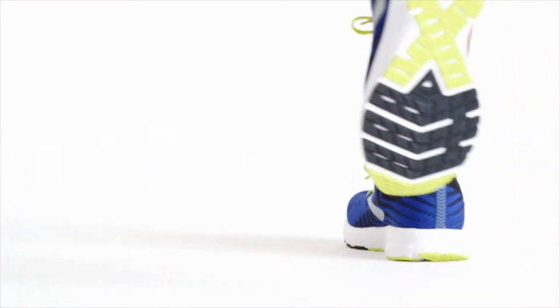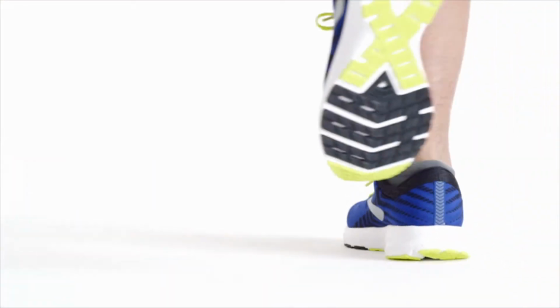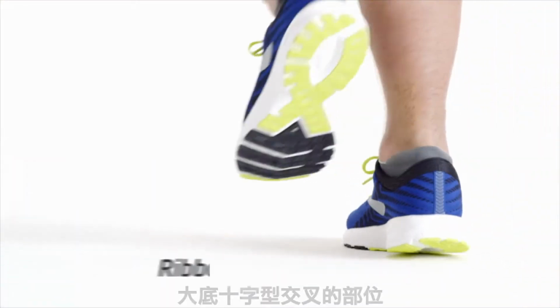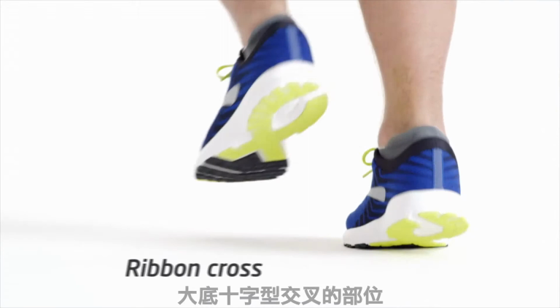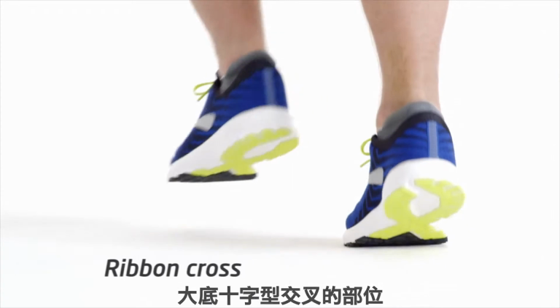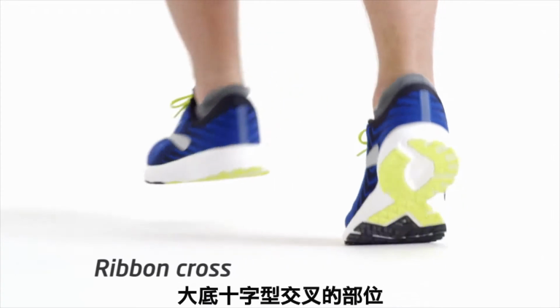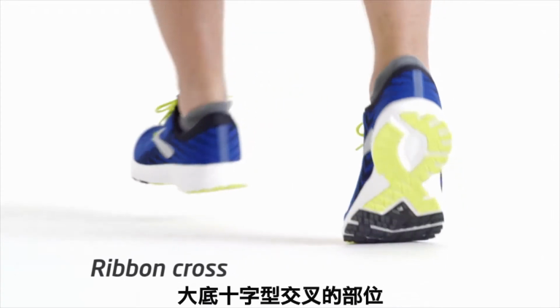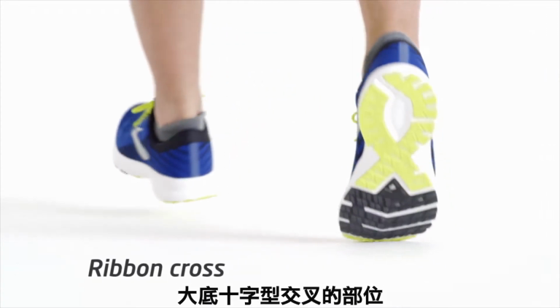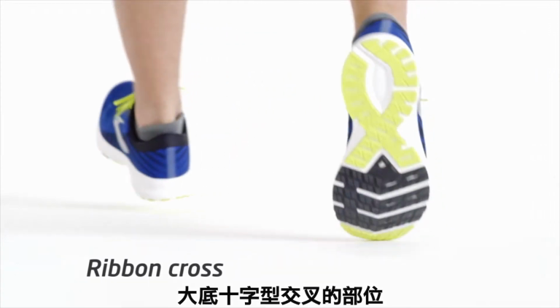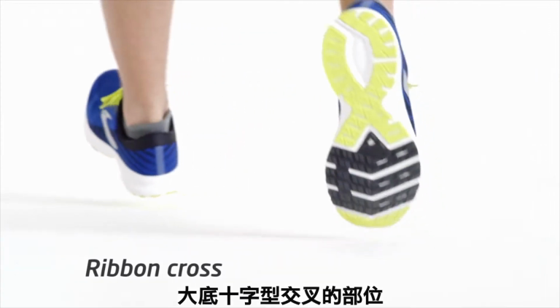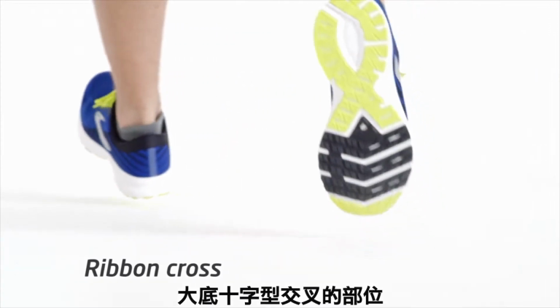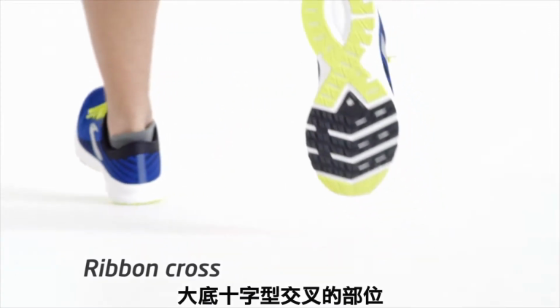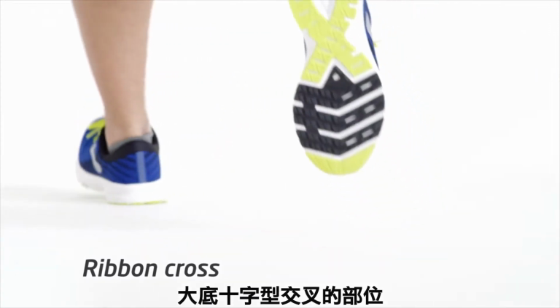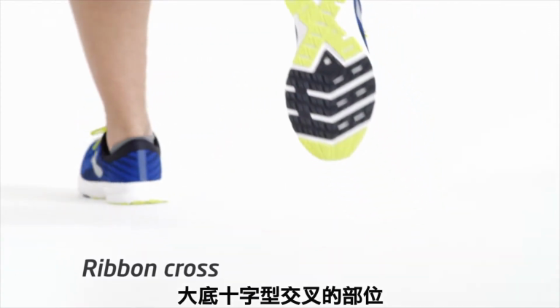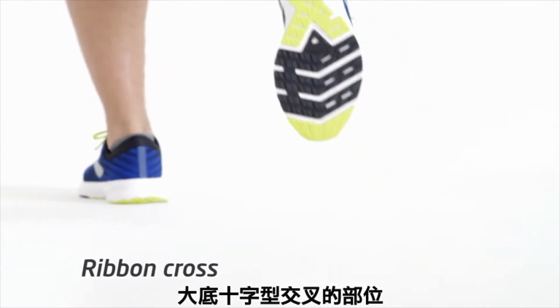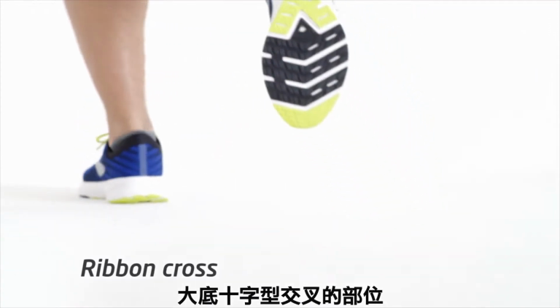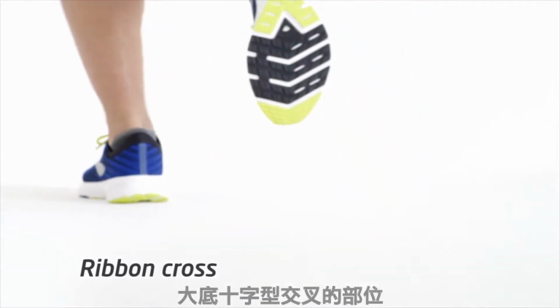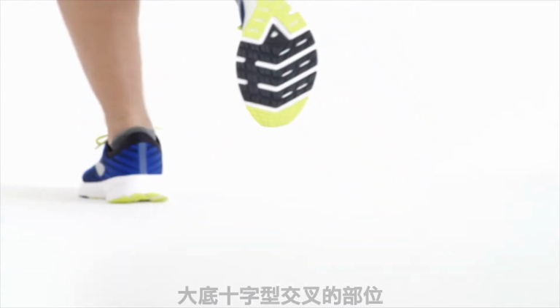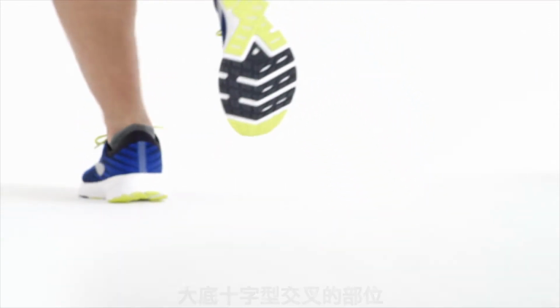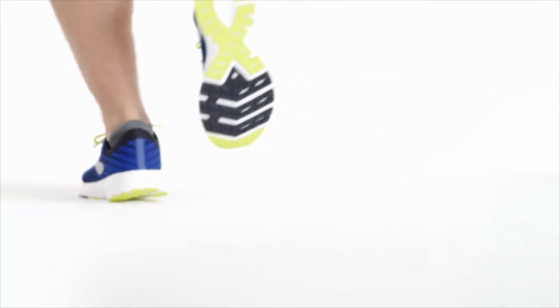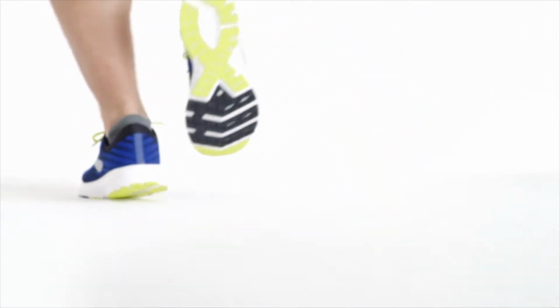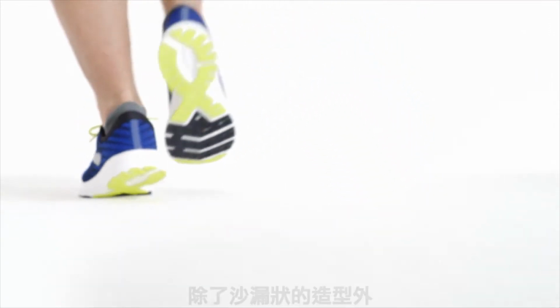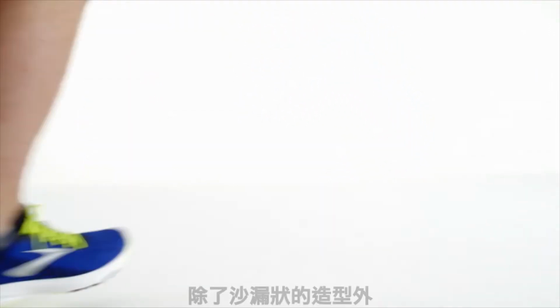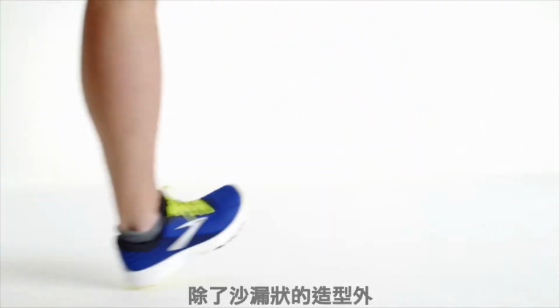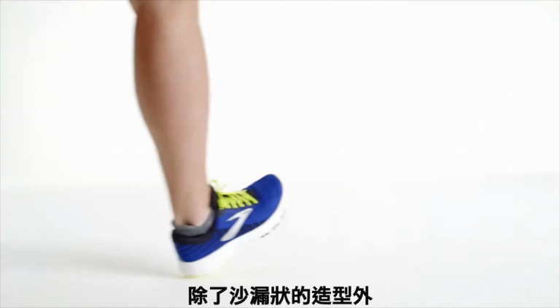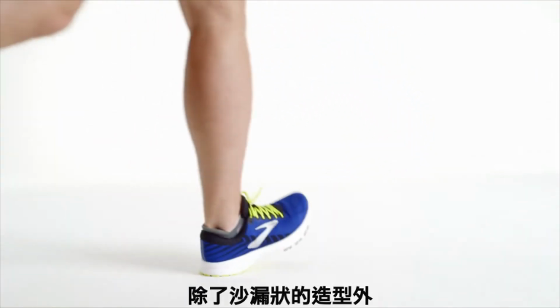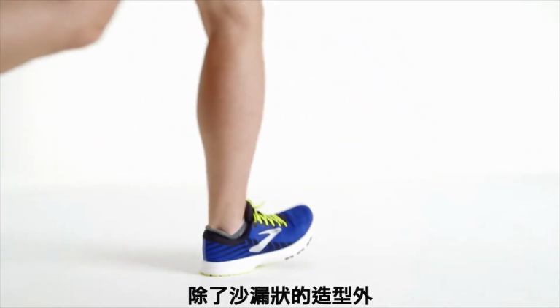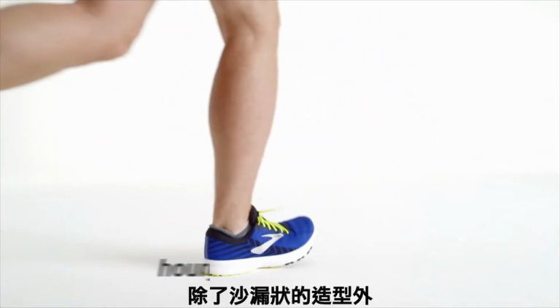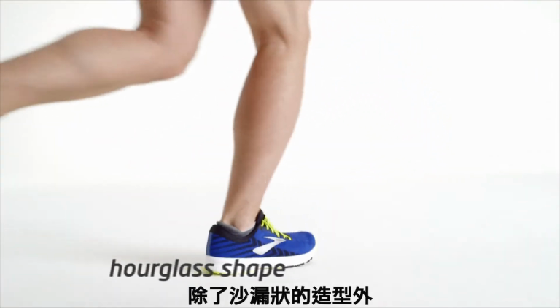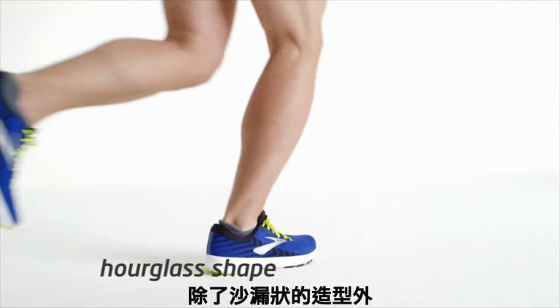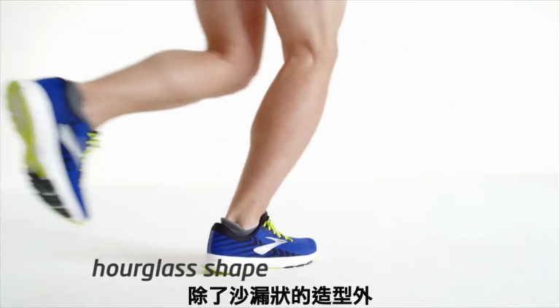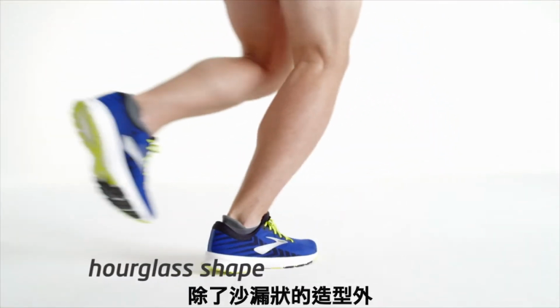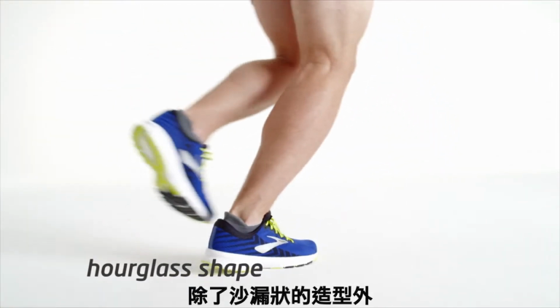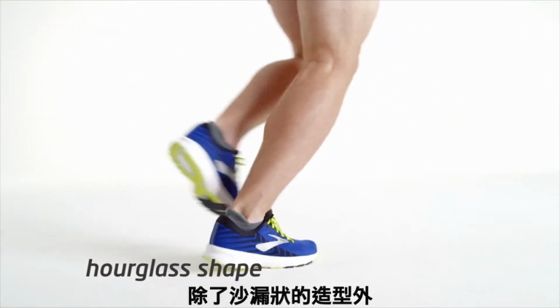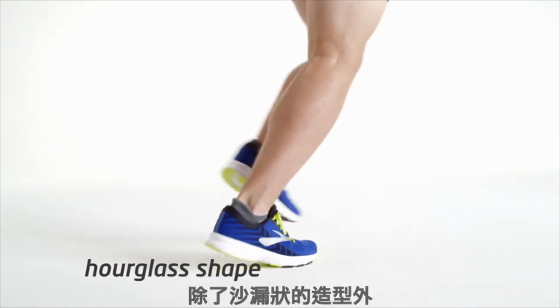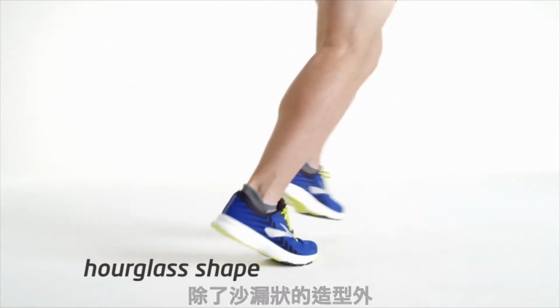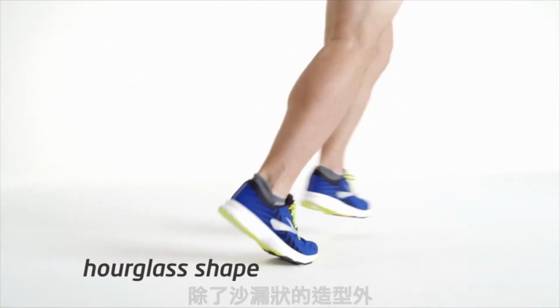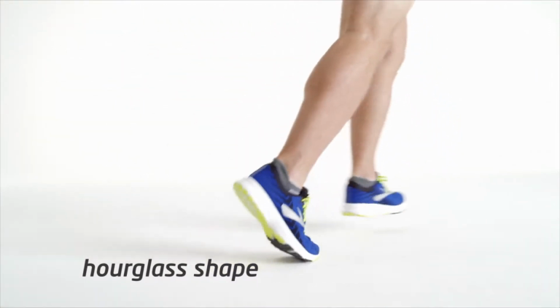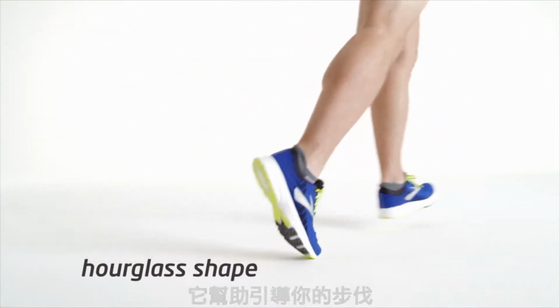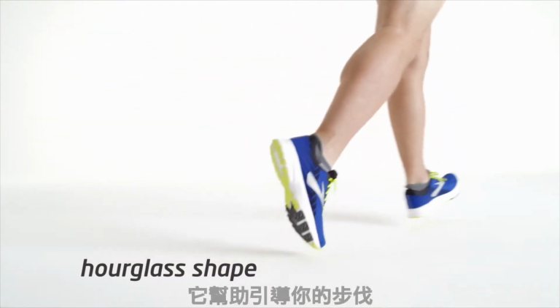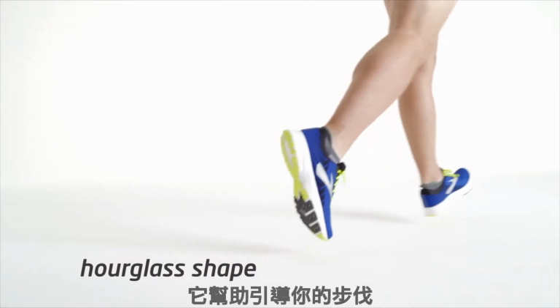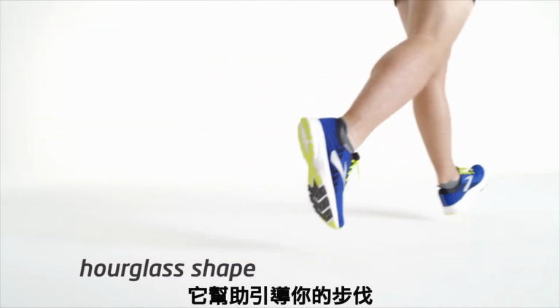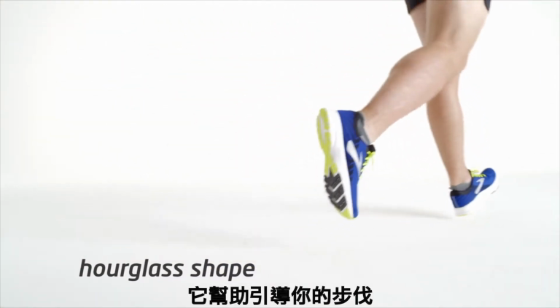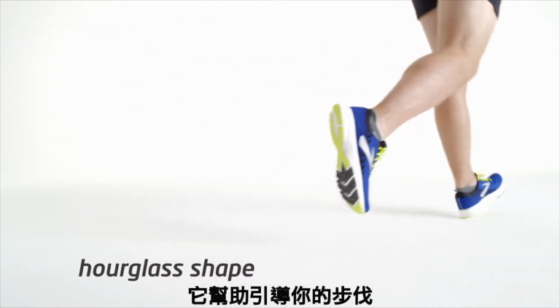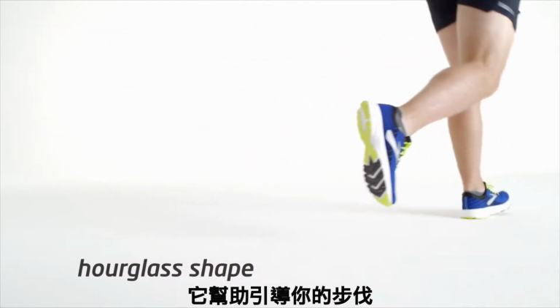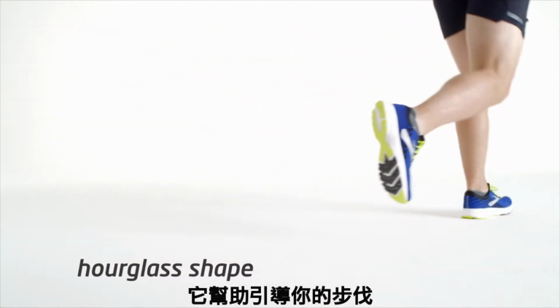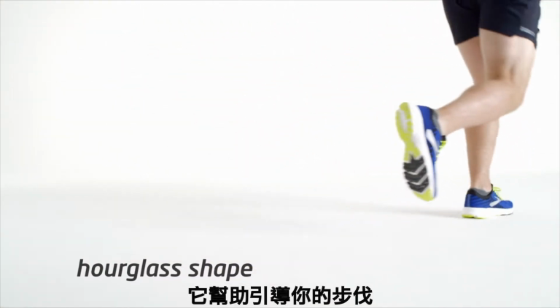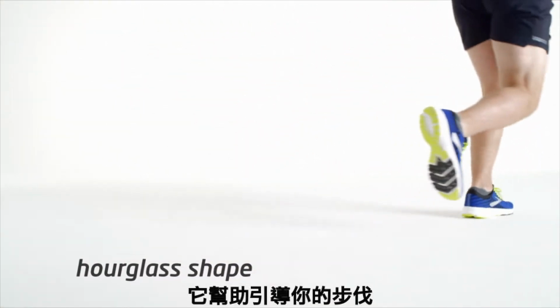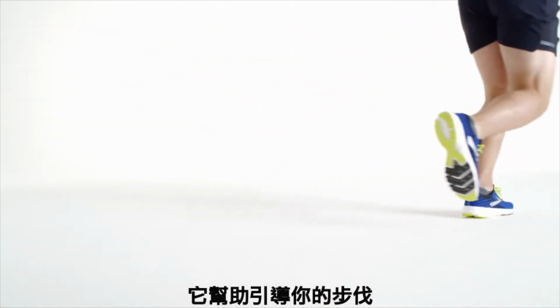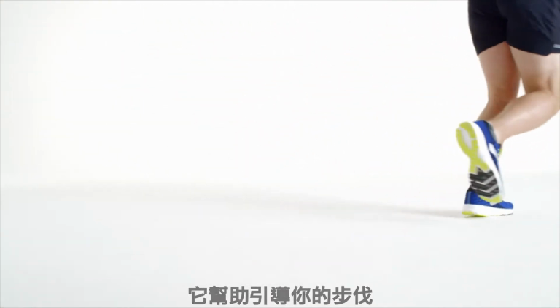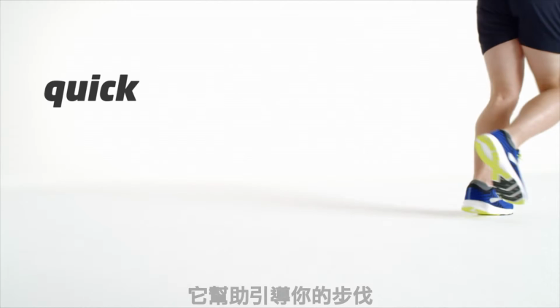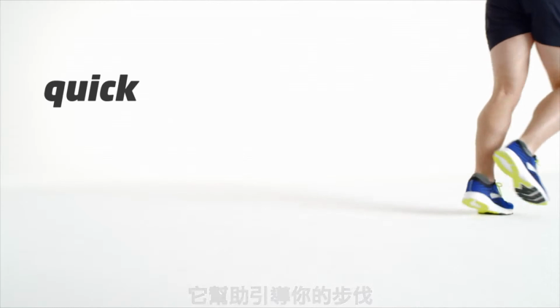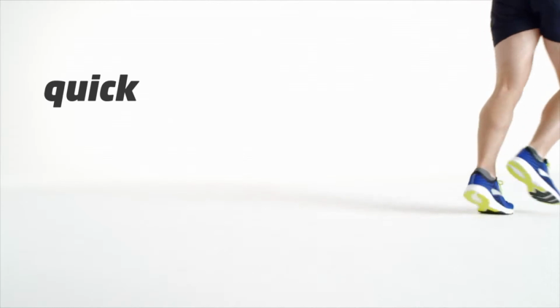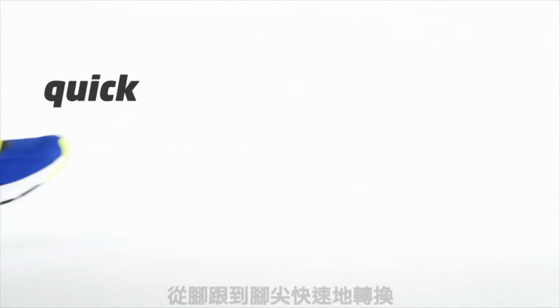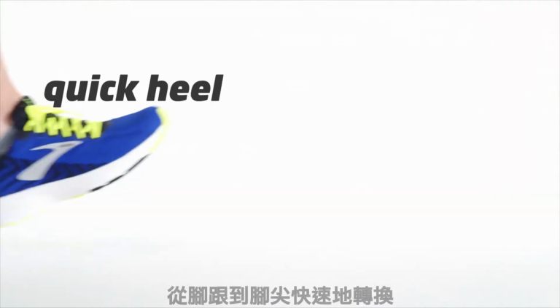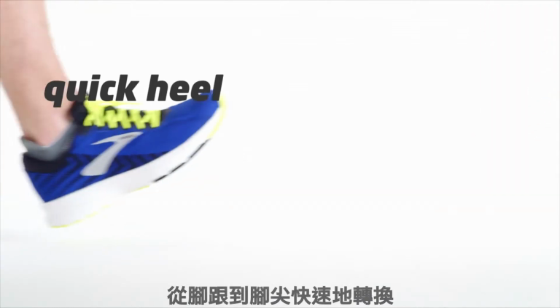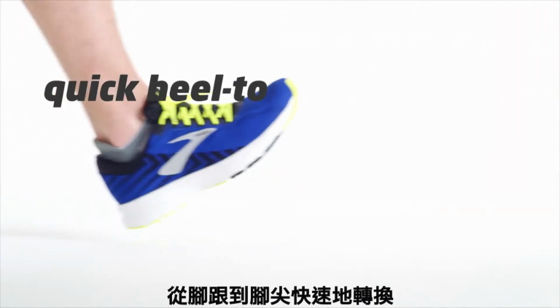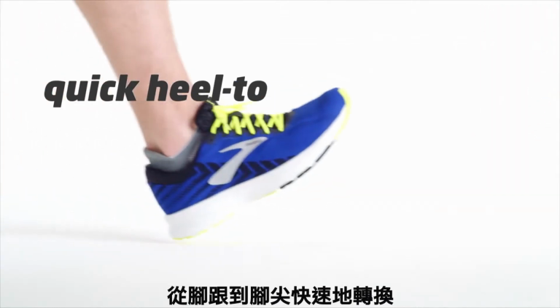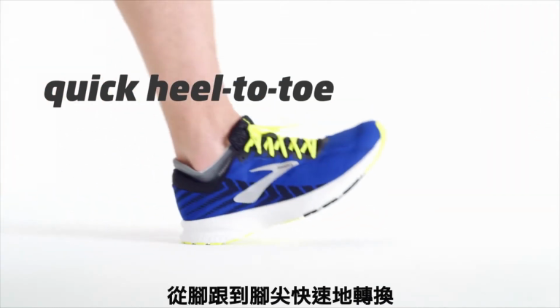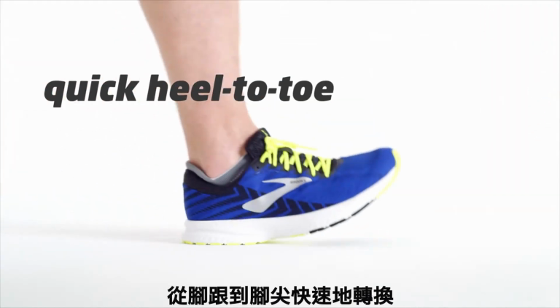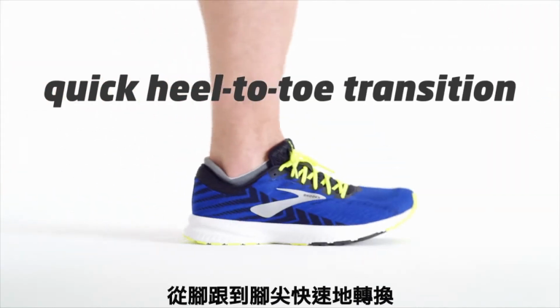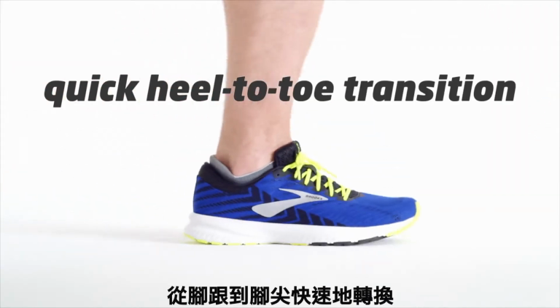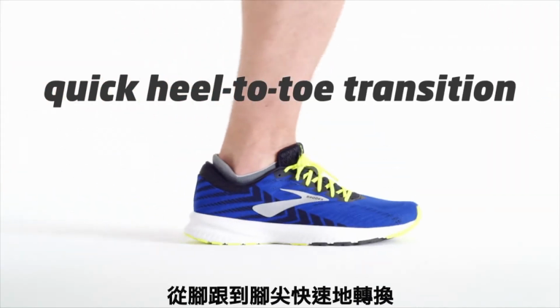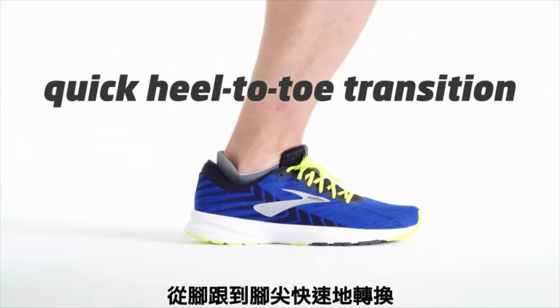There's a ribbon cross on the outsole. This, in addition to its hourglass shape, allows your stride to be guided through a quick heel-to-toe transition.